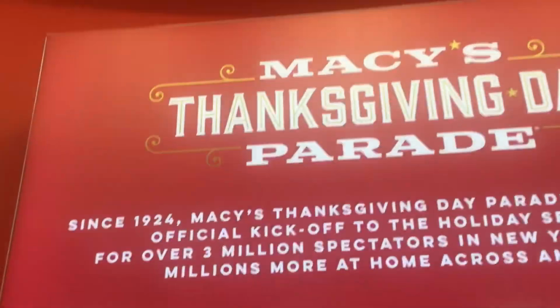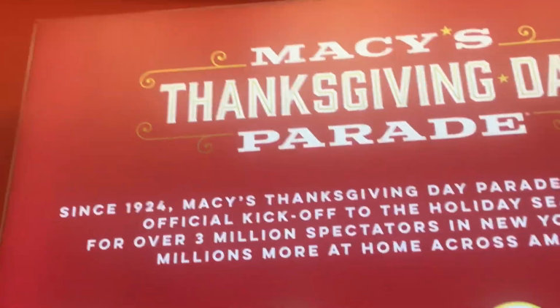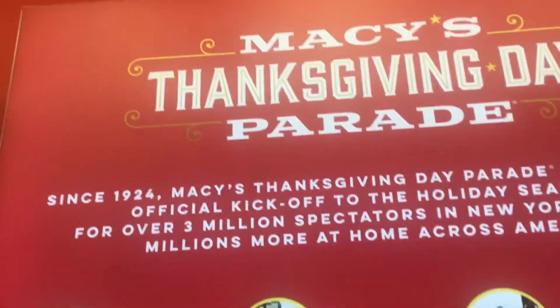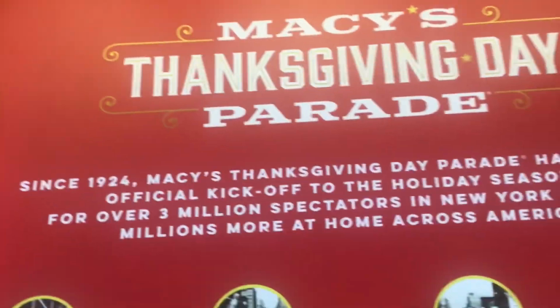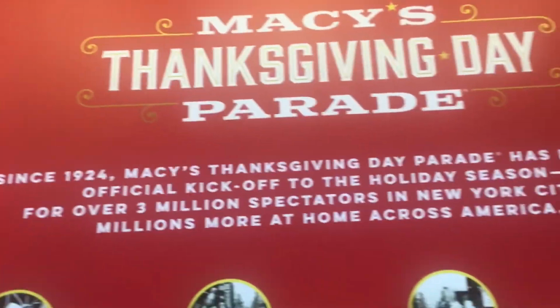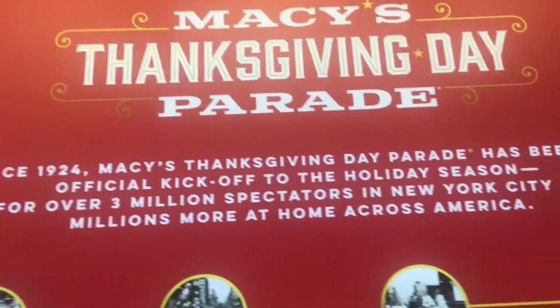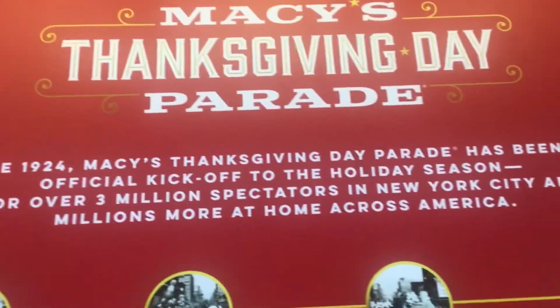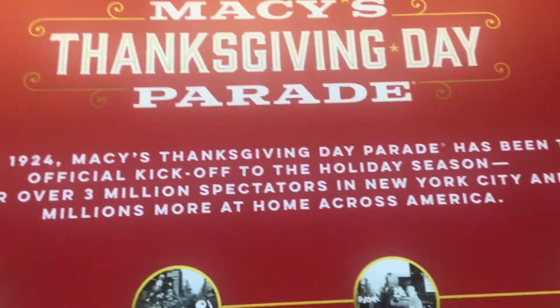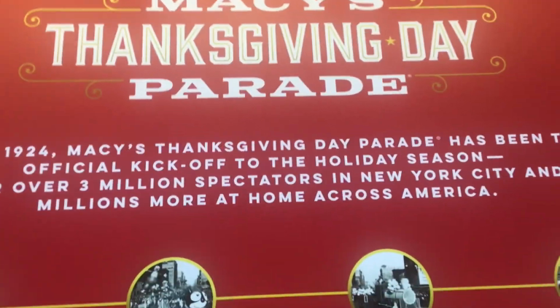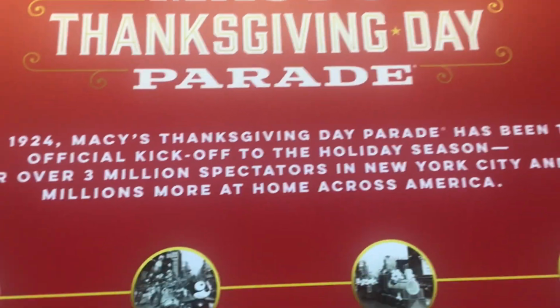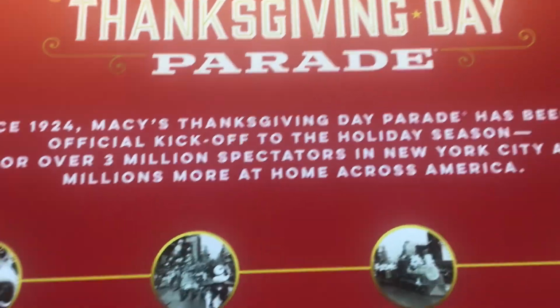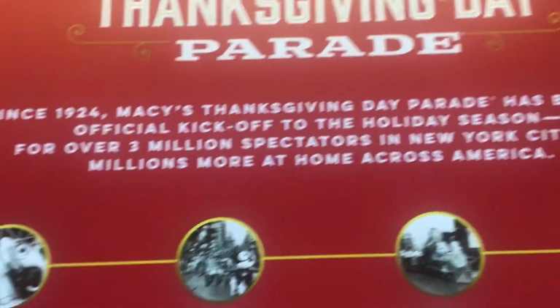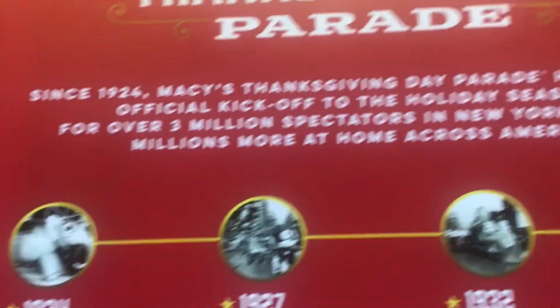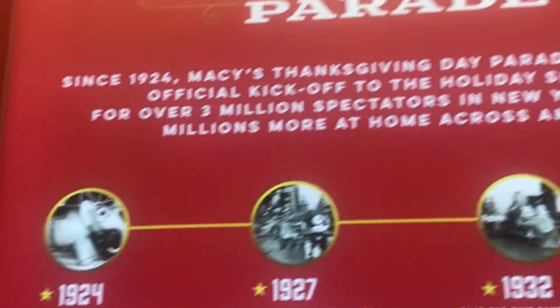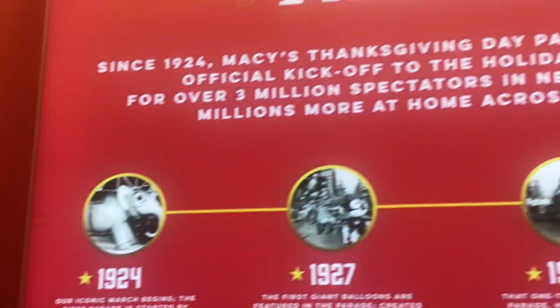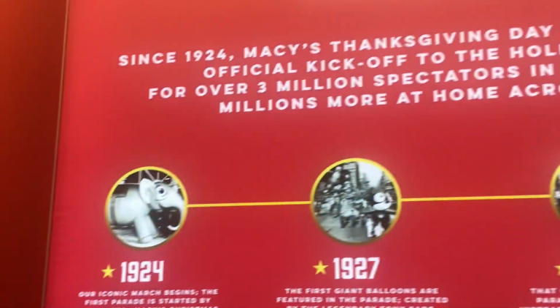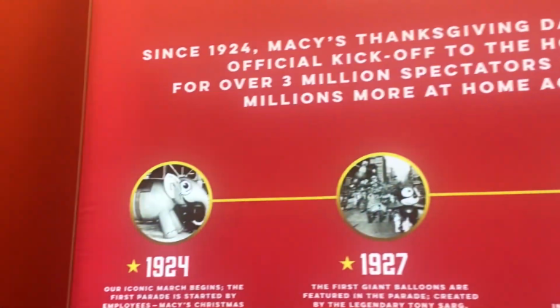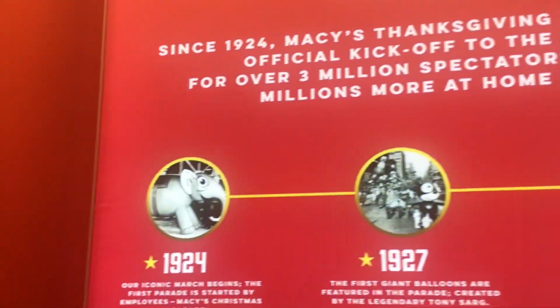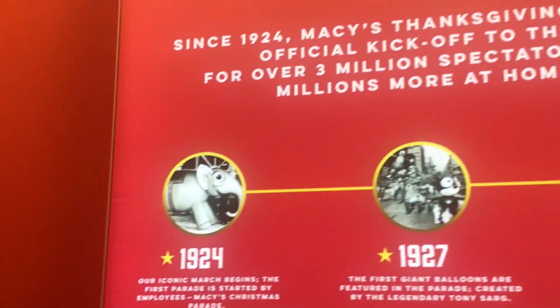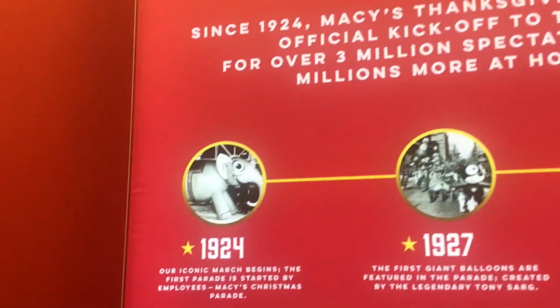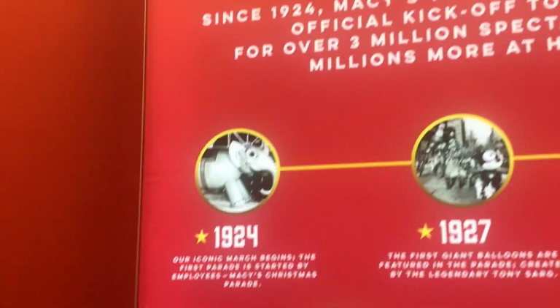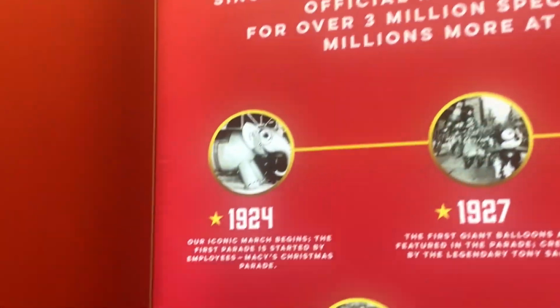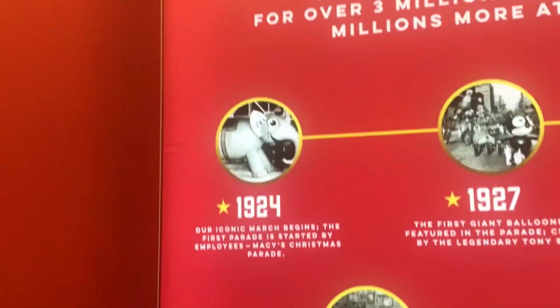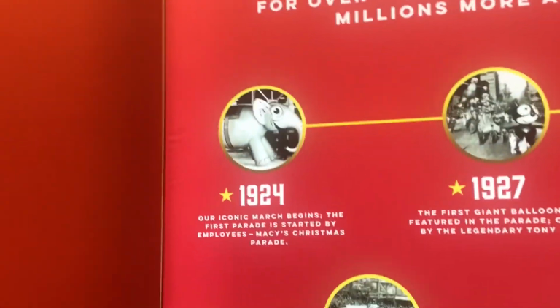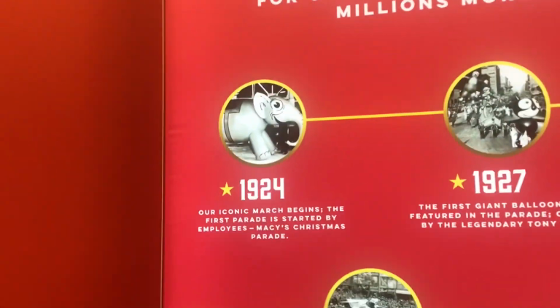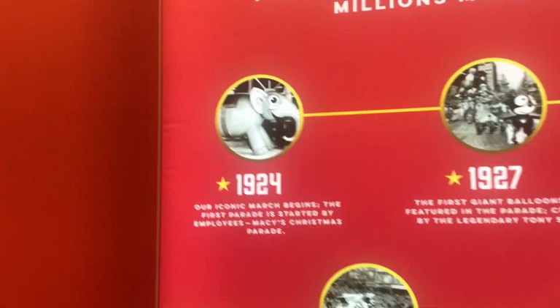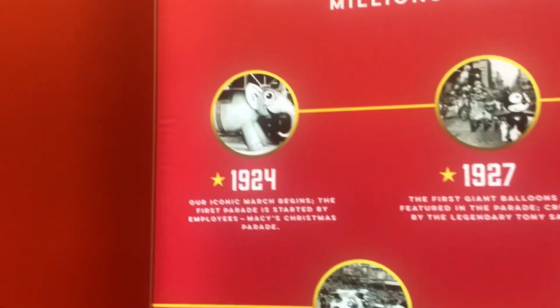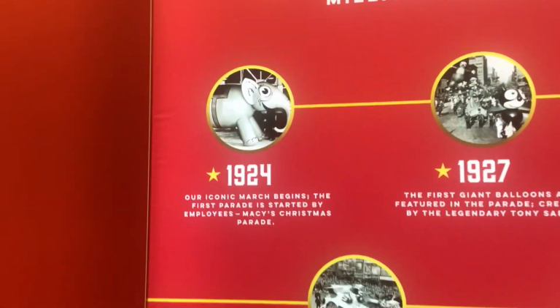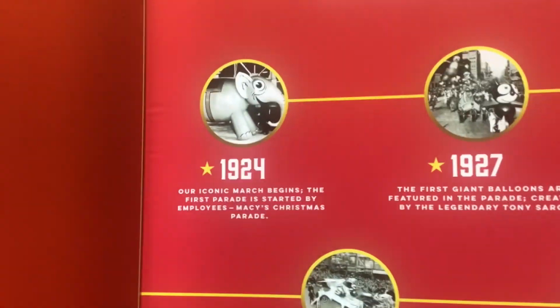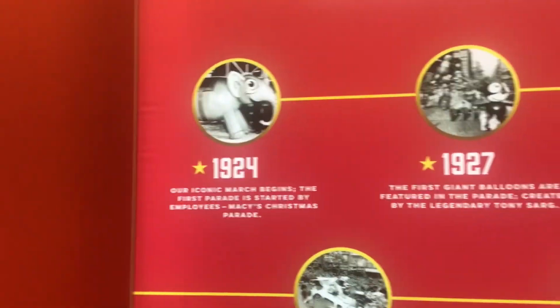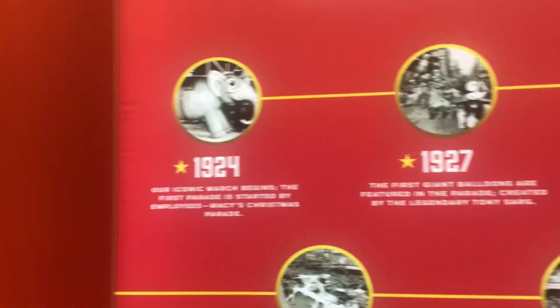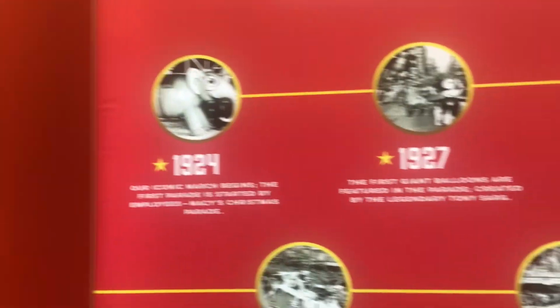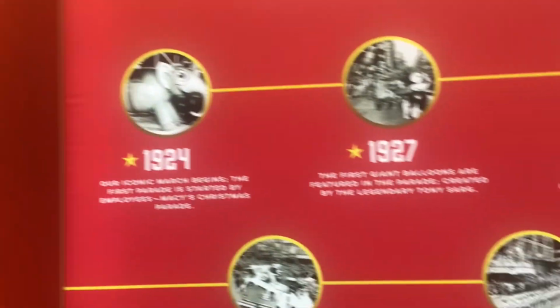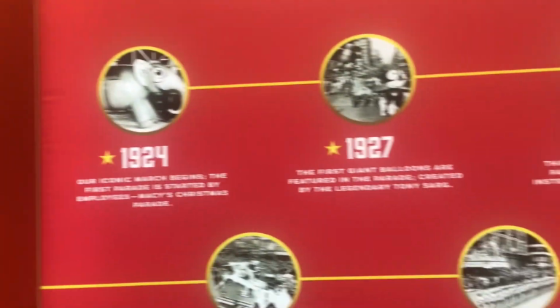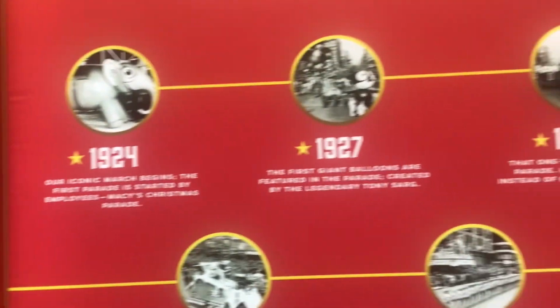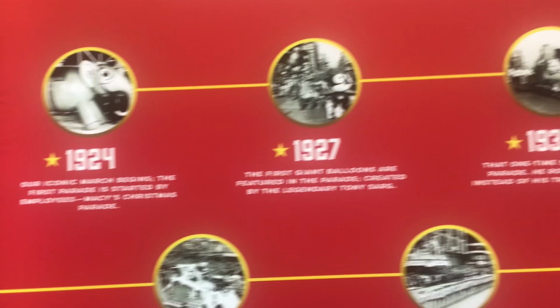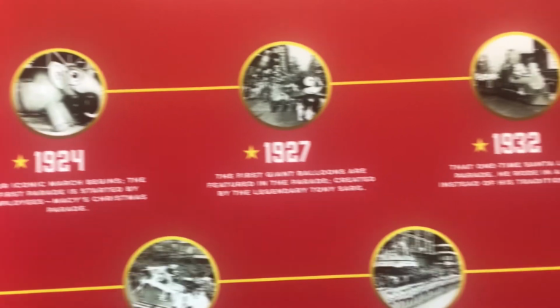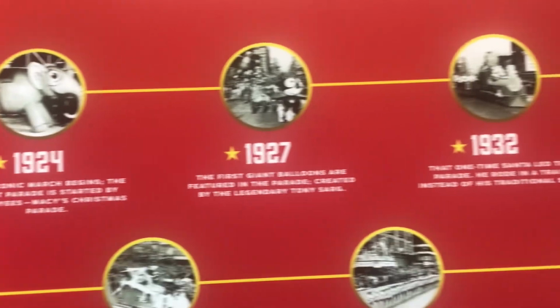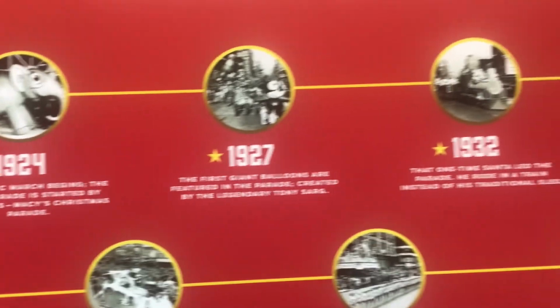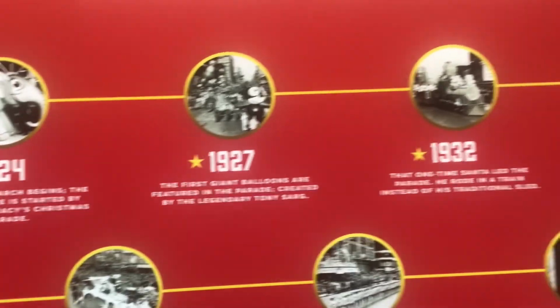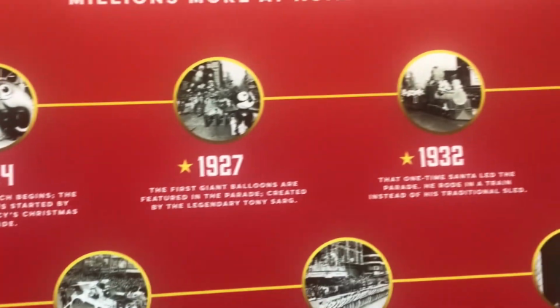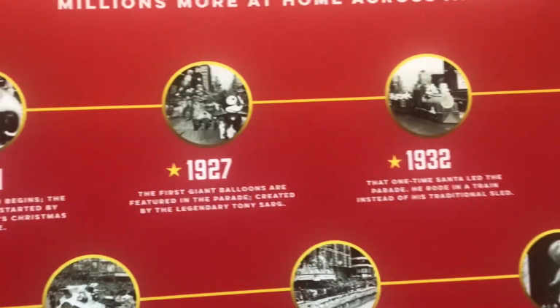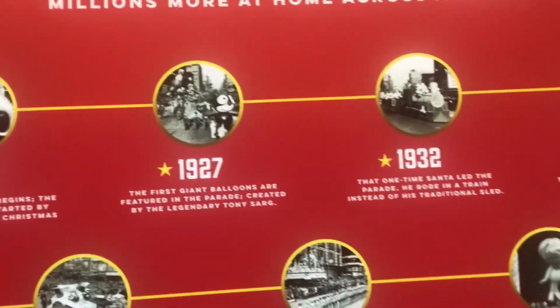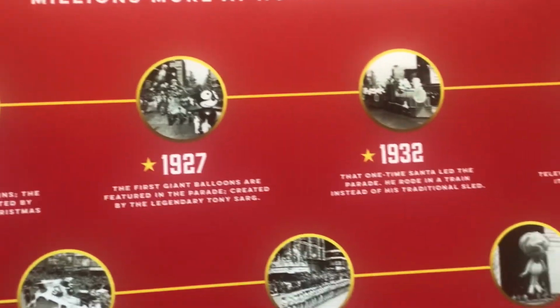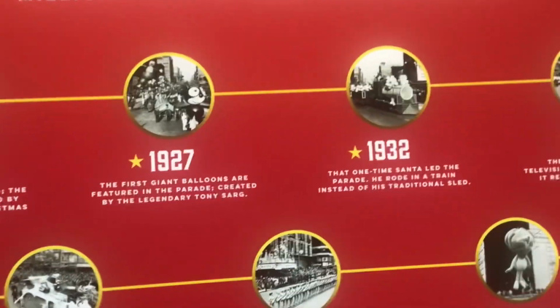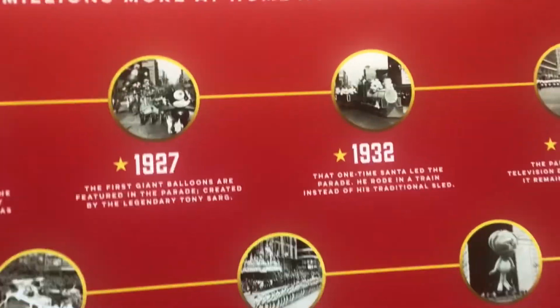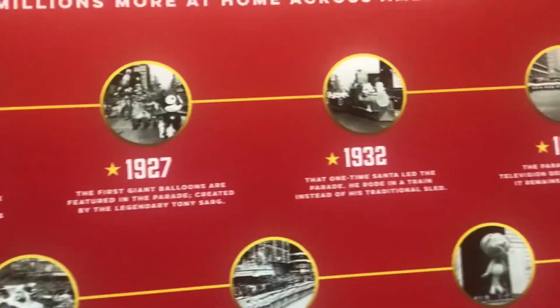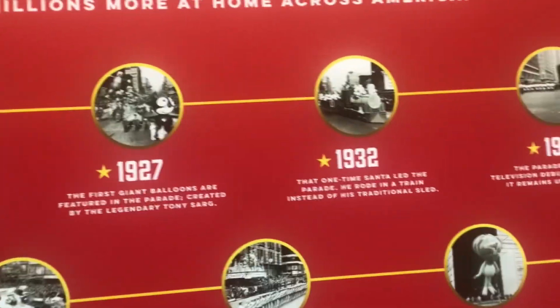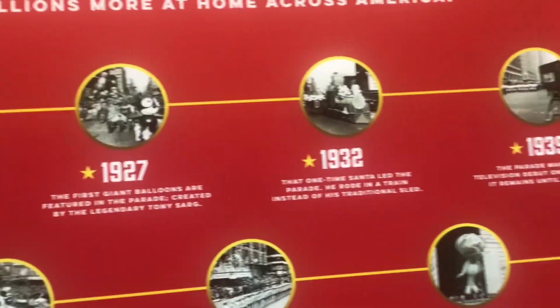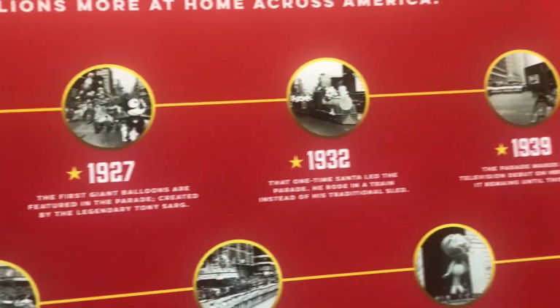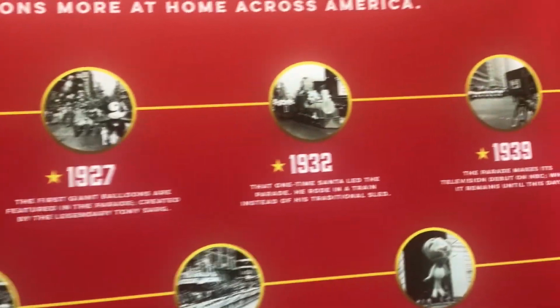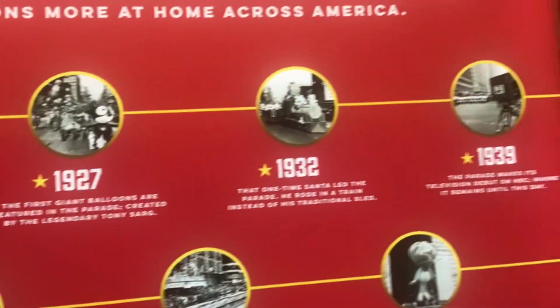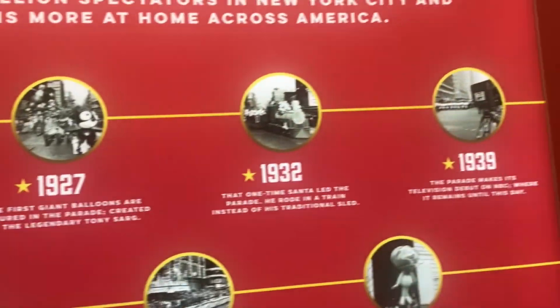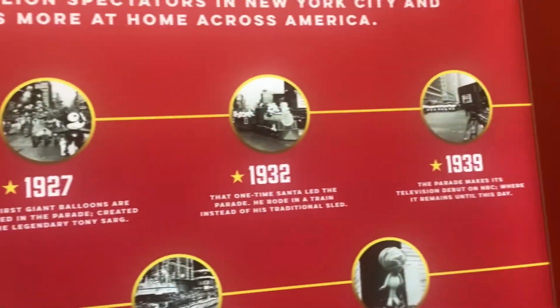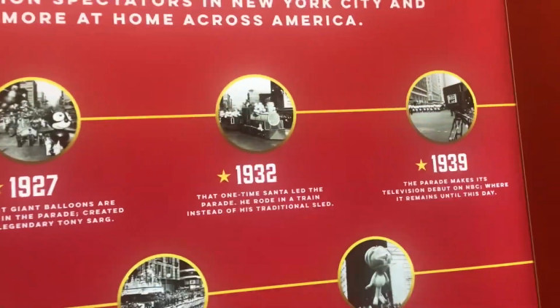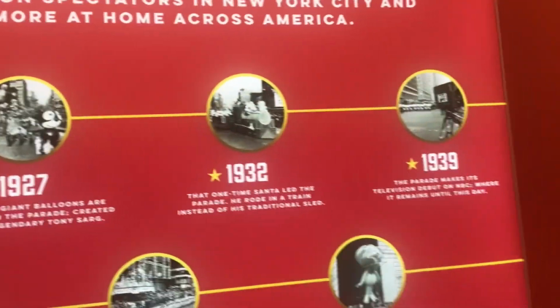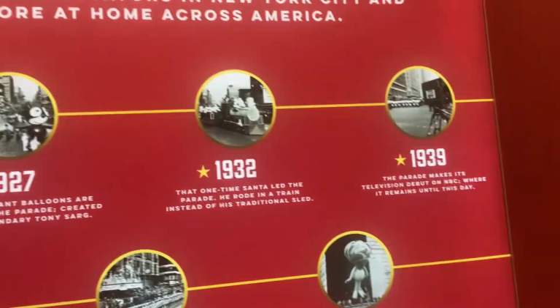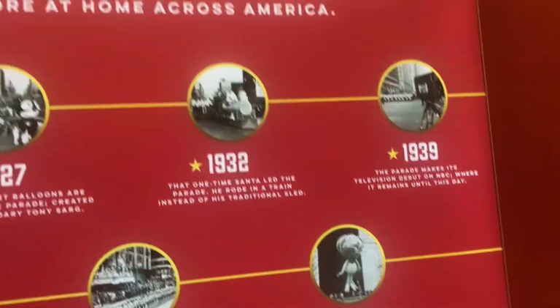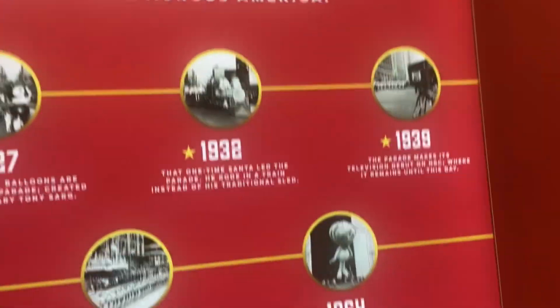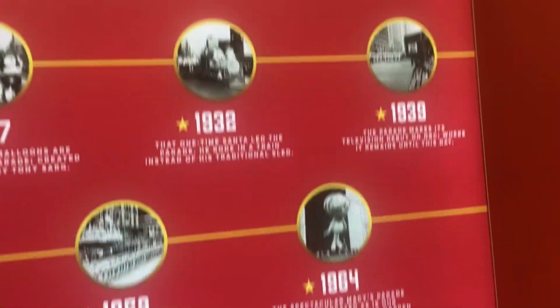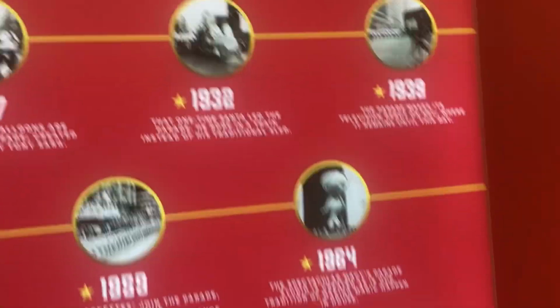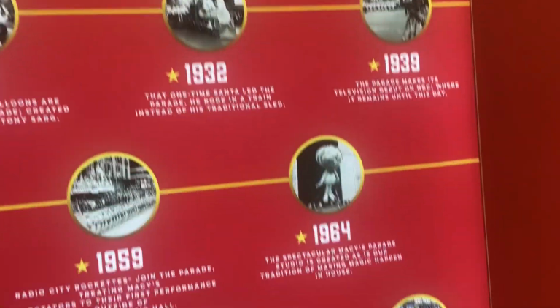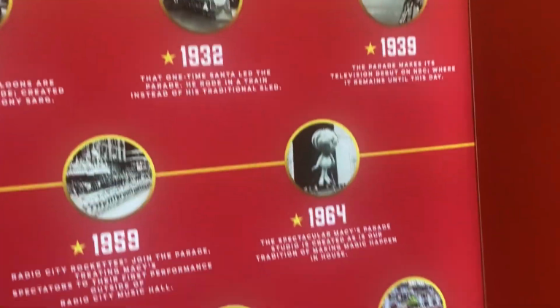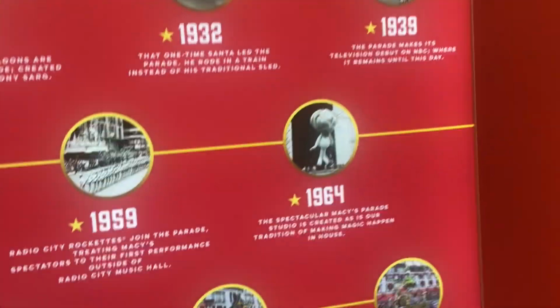Next year, this is going to be a hundred years old.